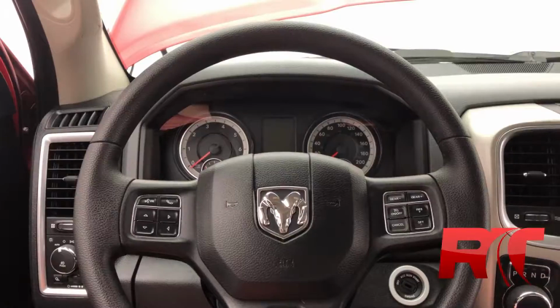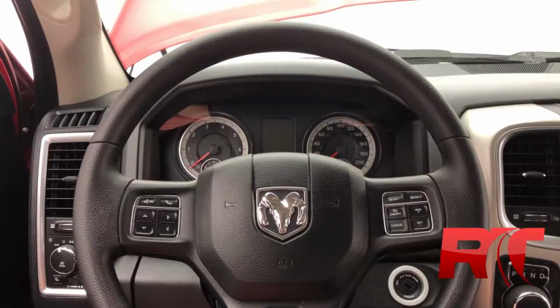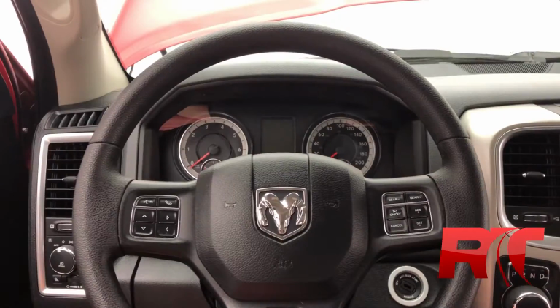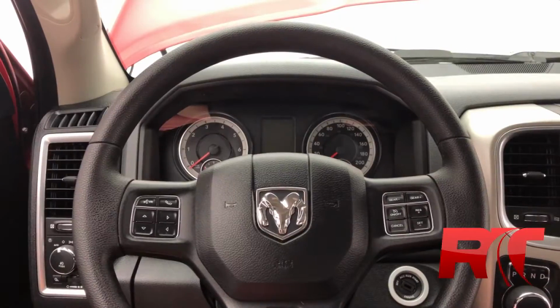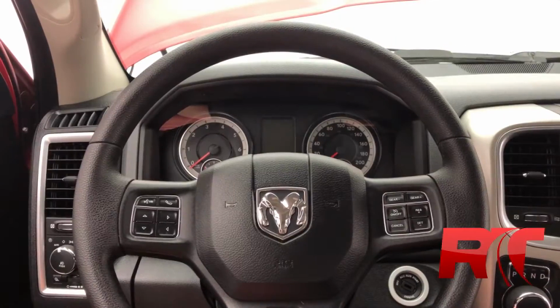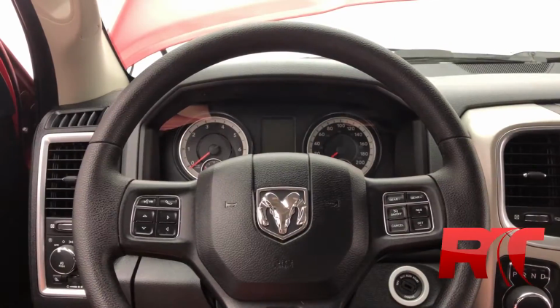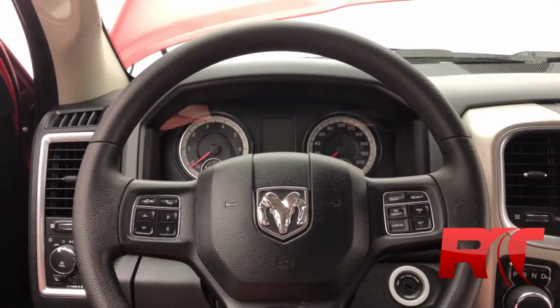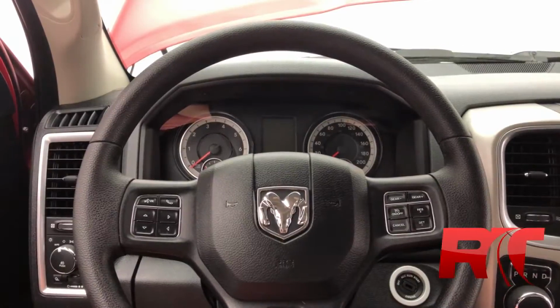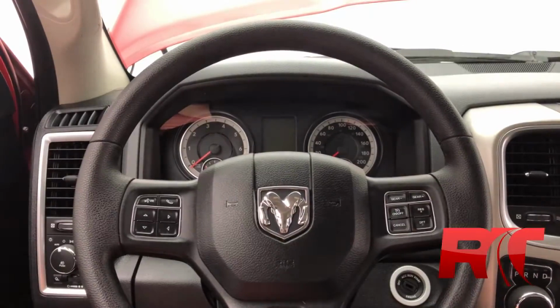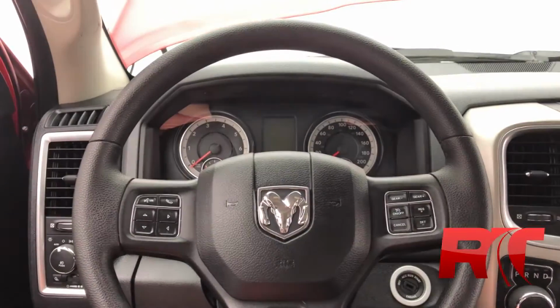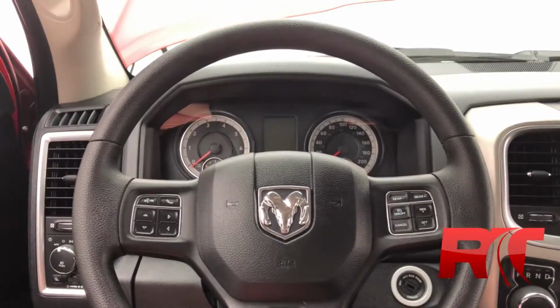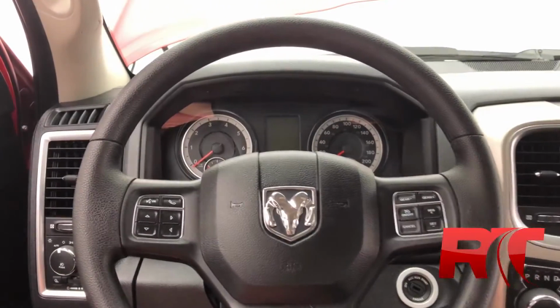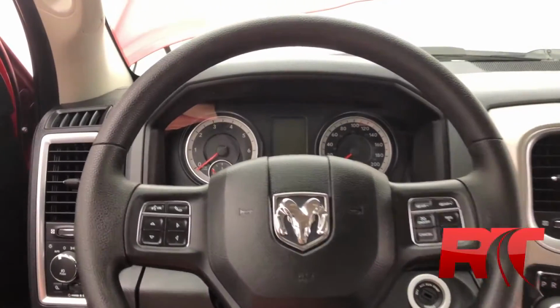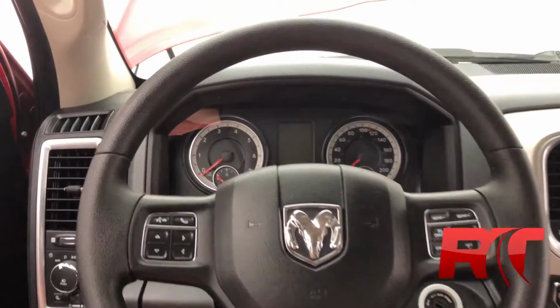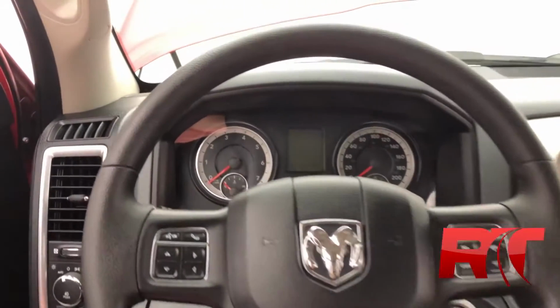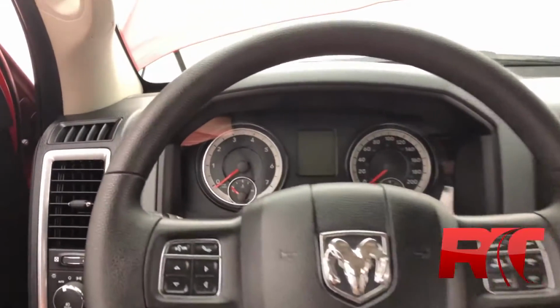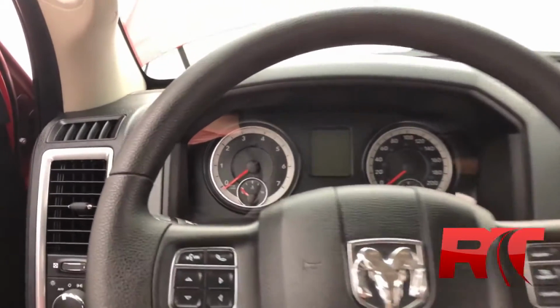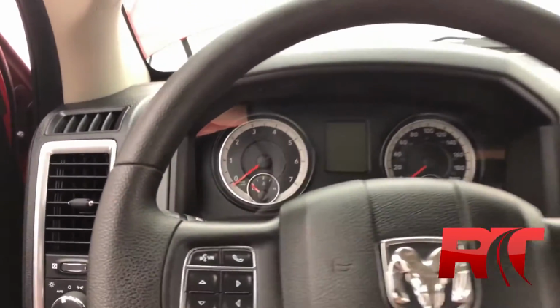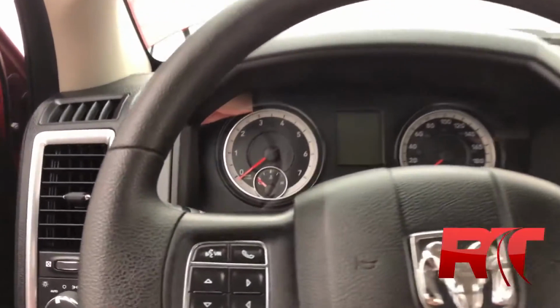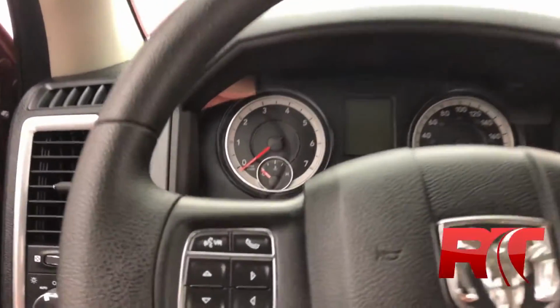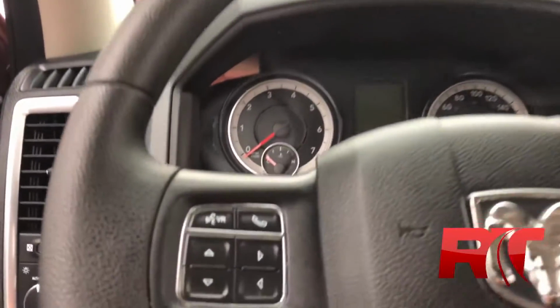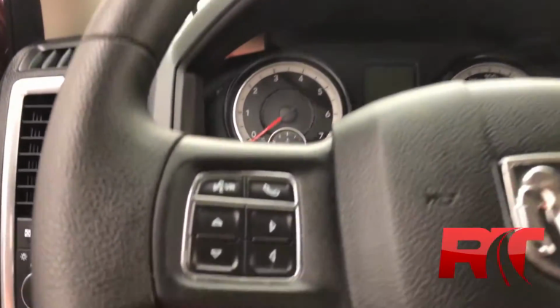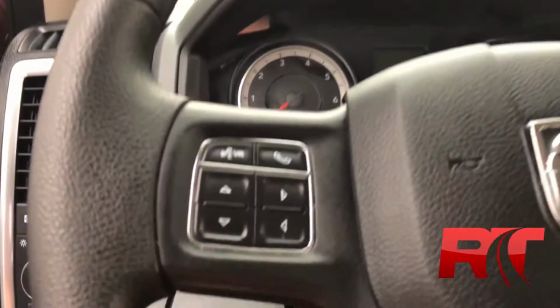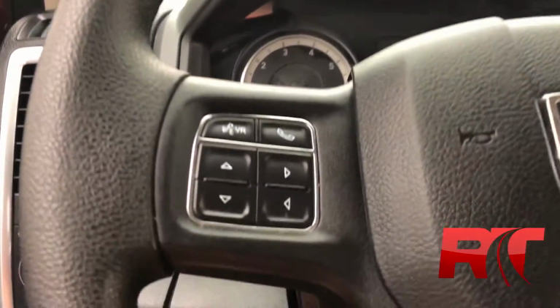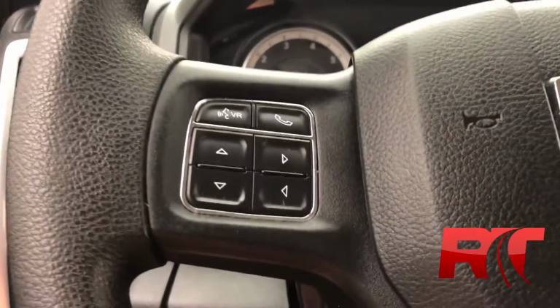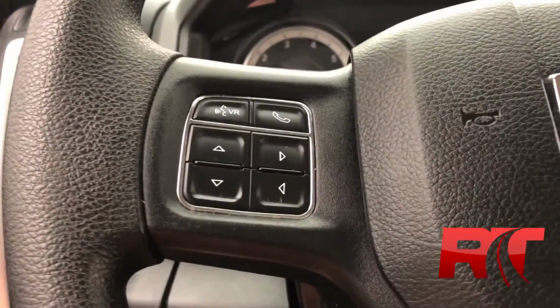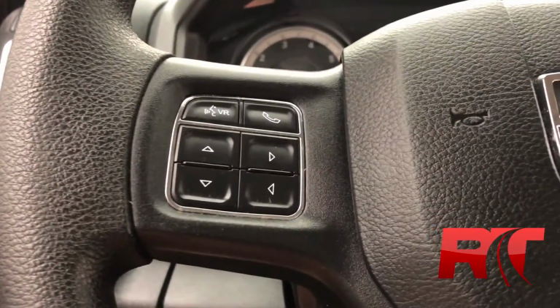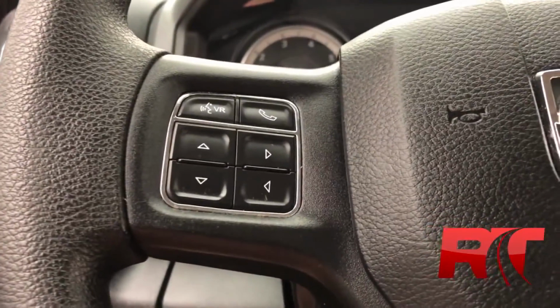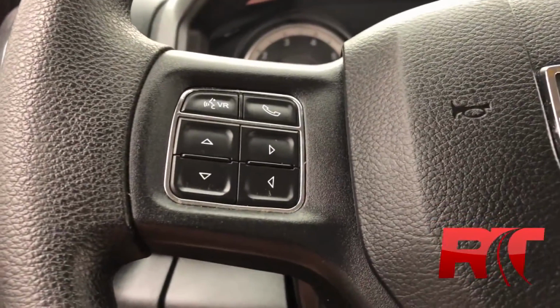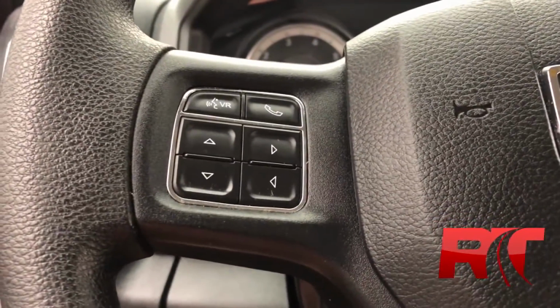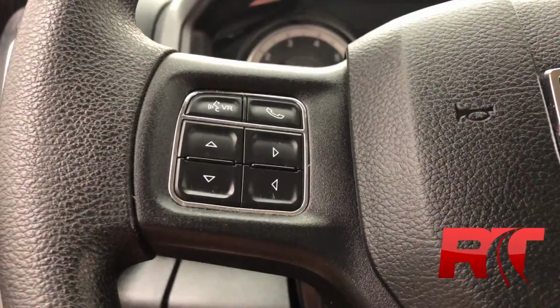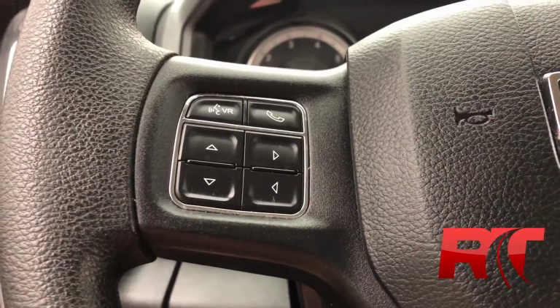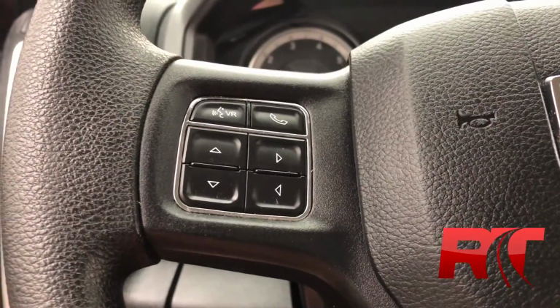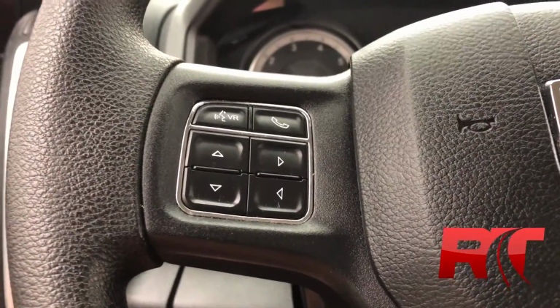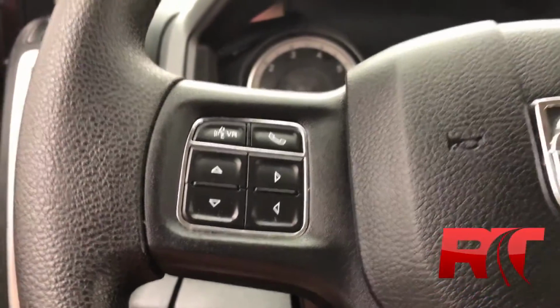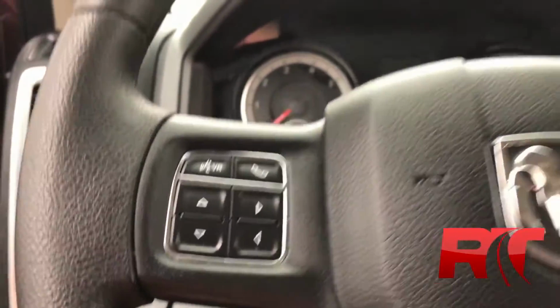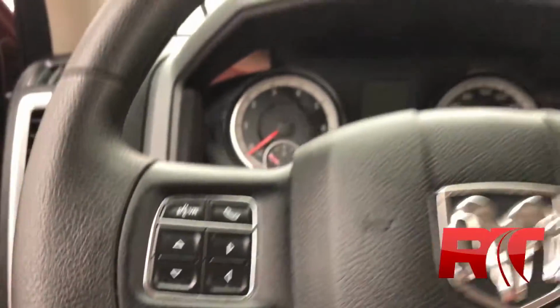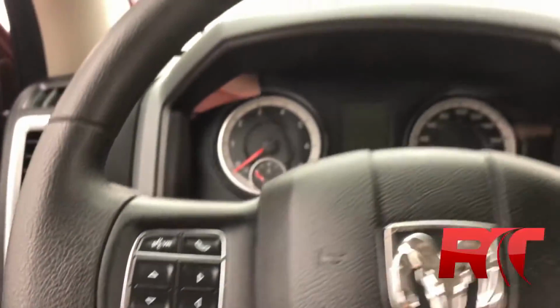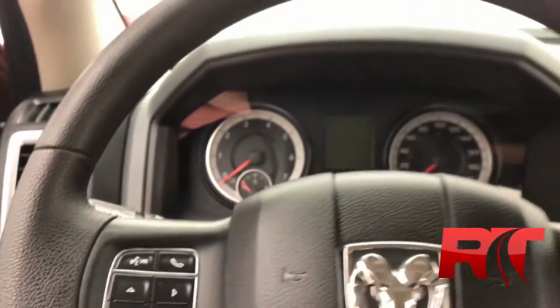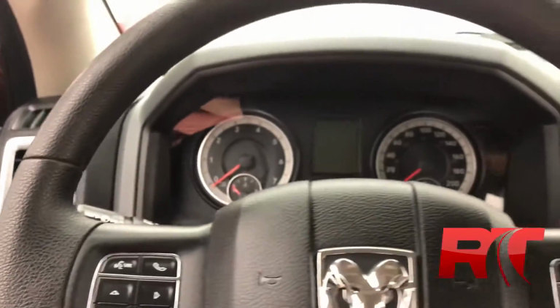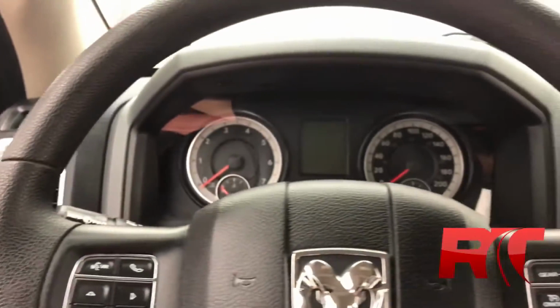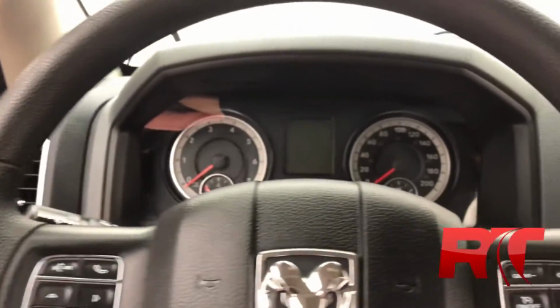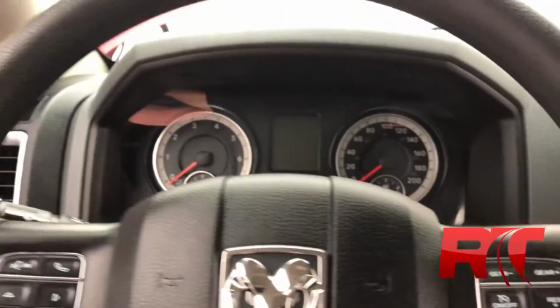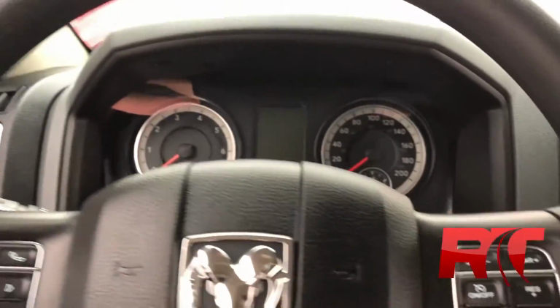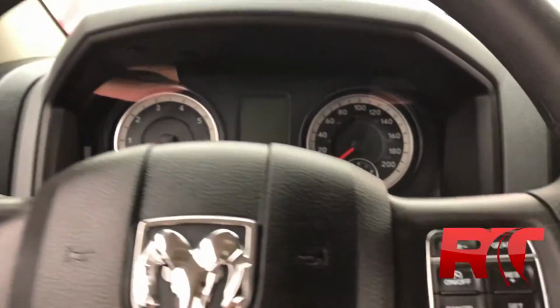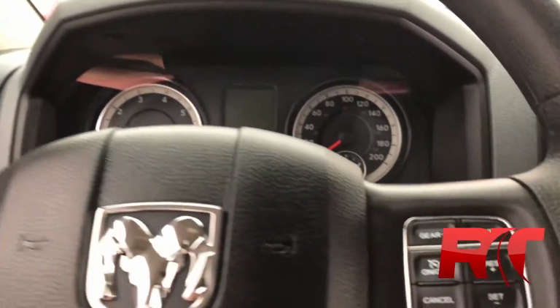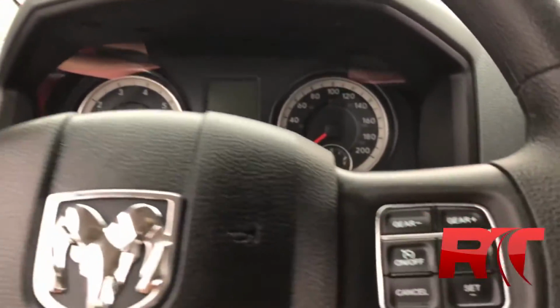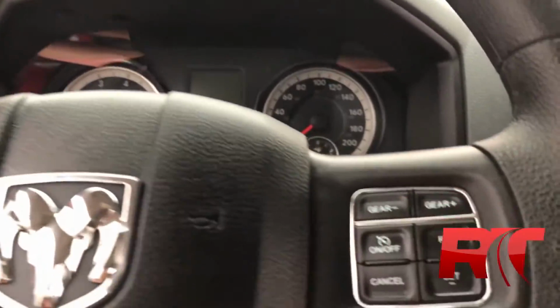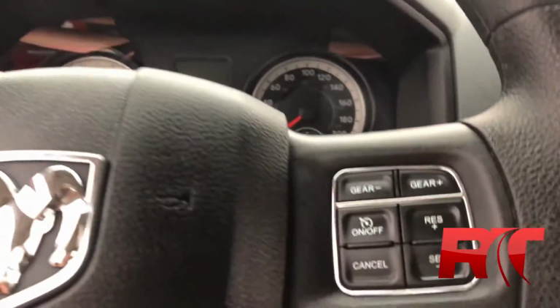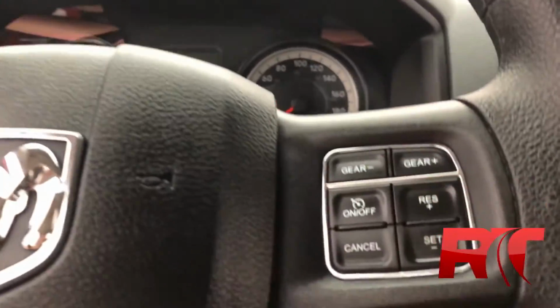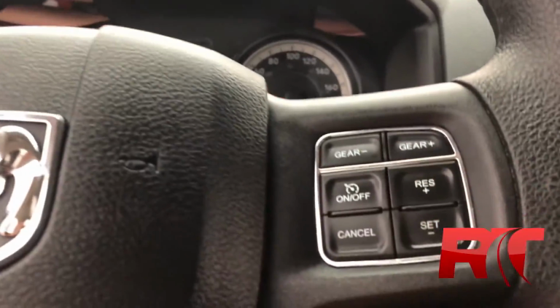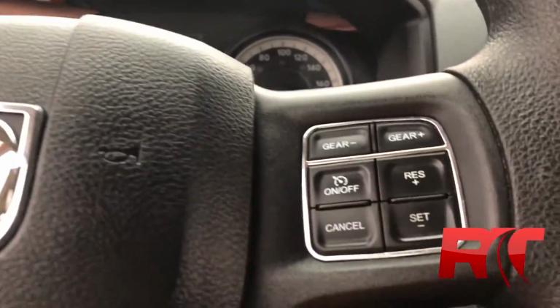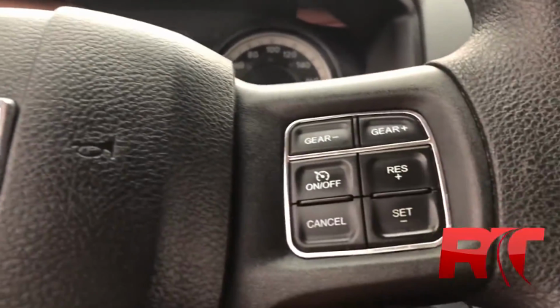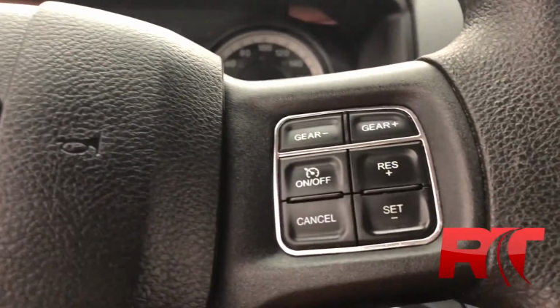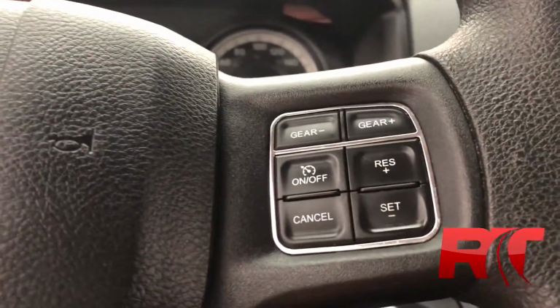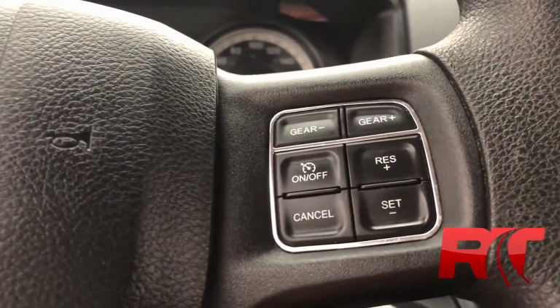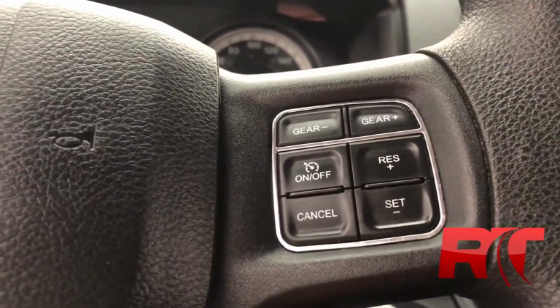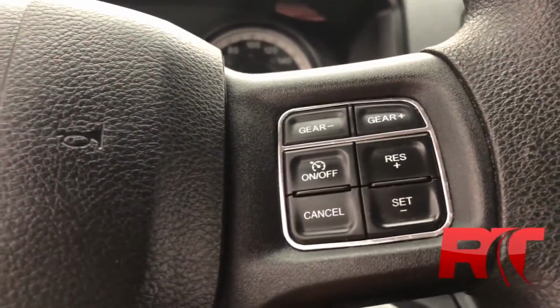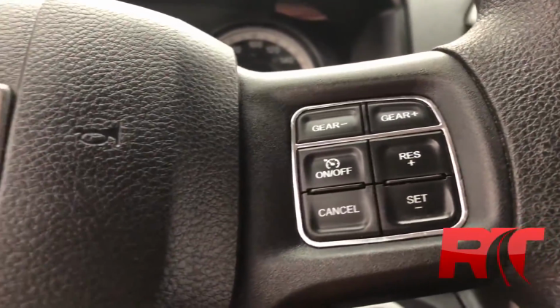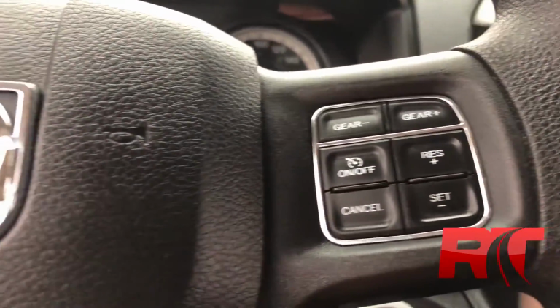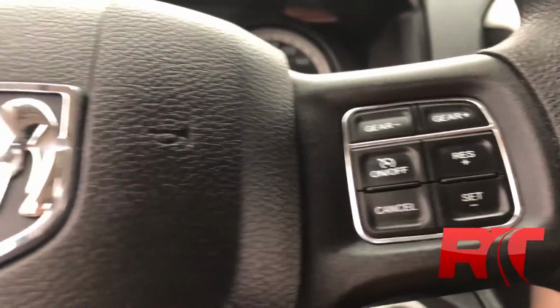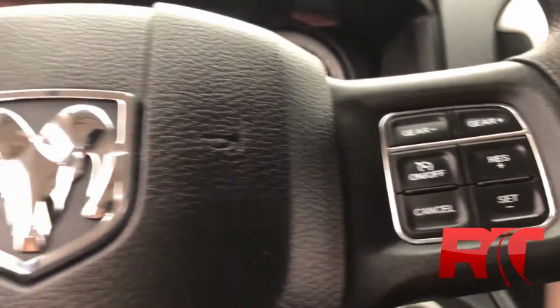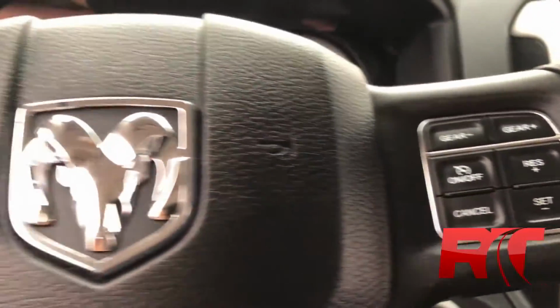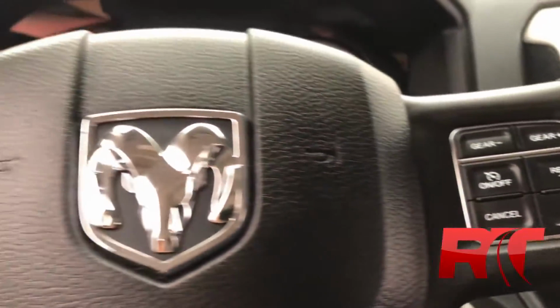On to the steering wheel where the left hand side houses your voice recognition and trip computer controls, and on the right hand side your cruise control.